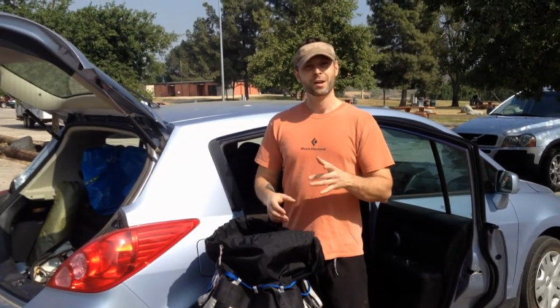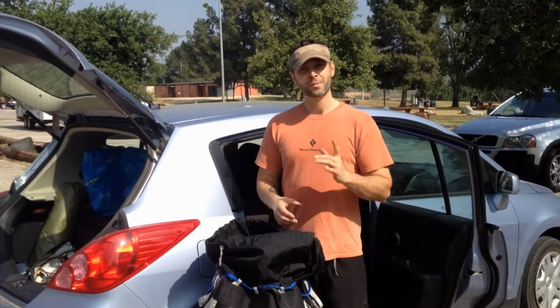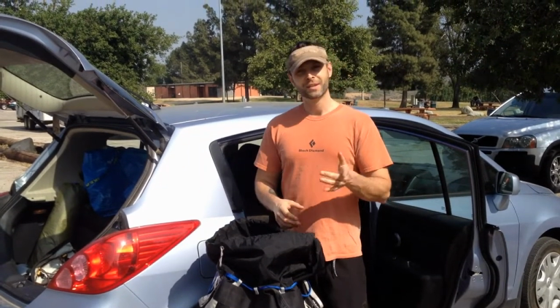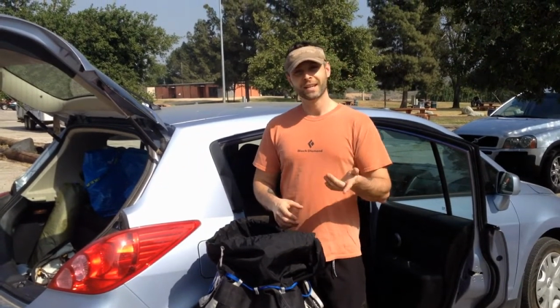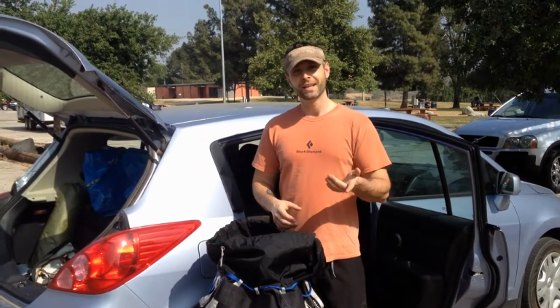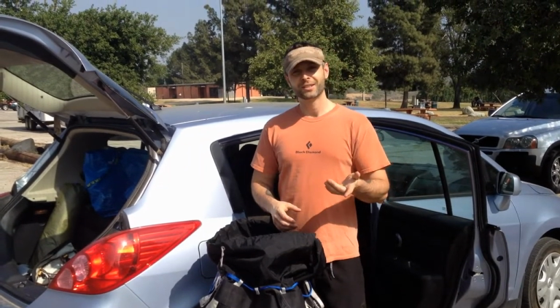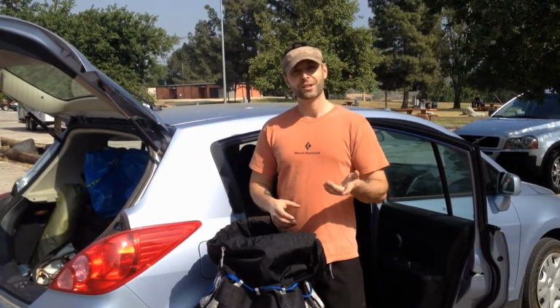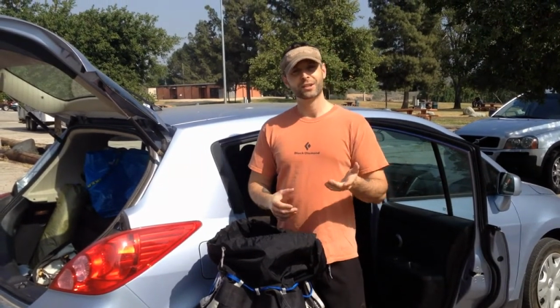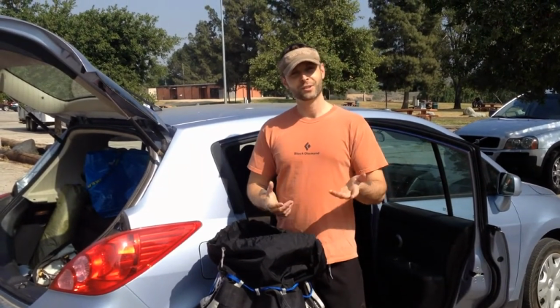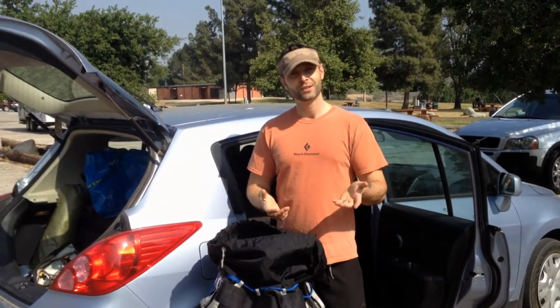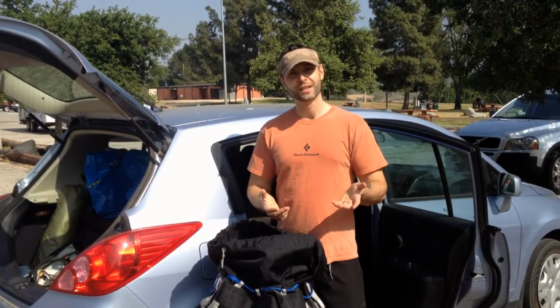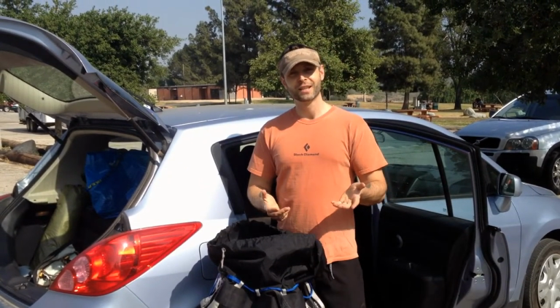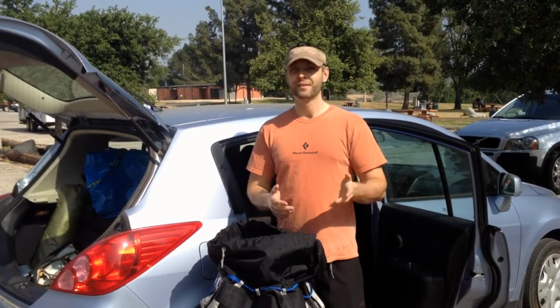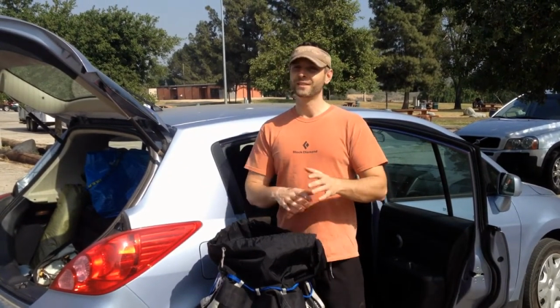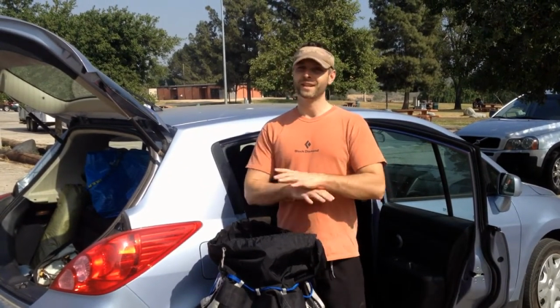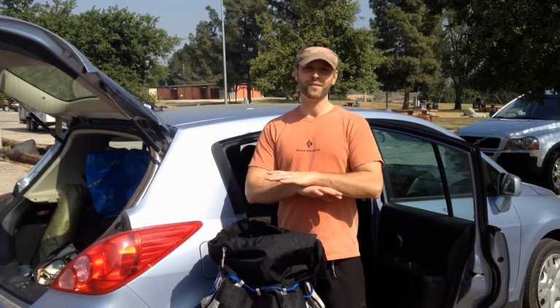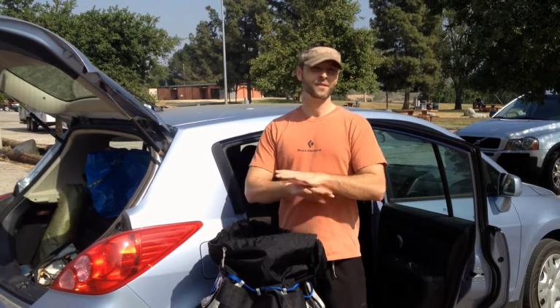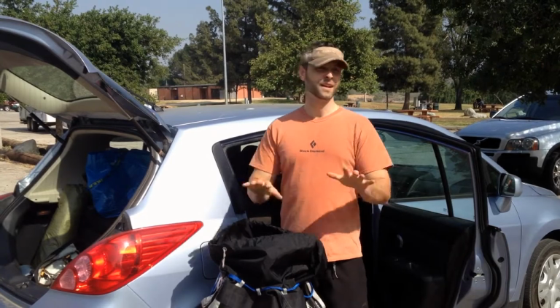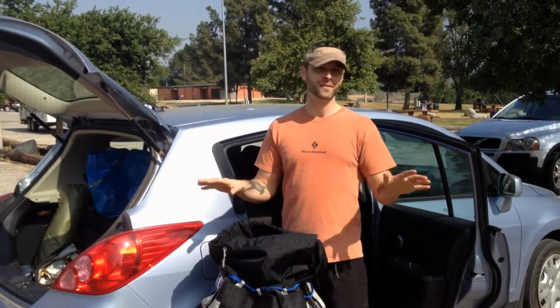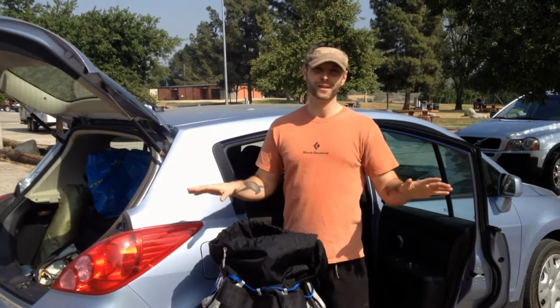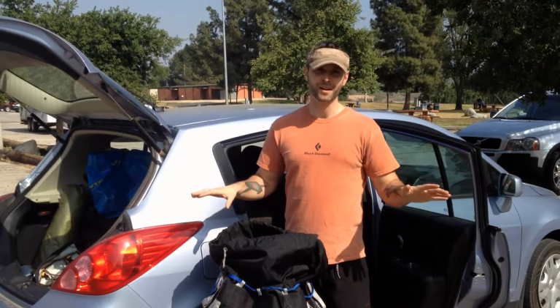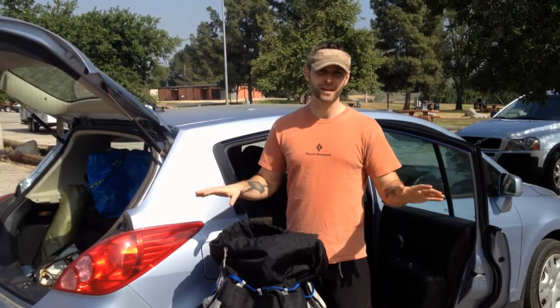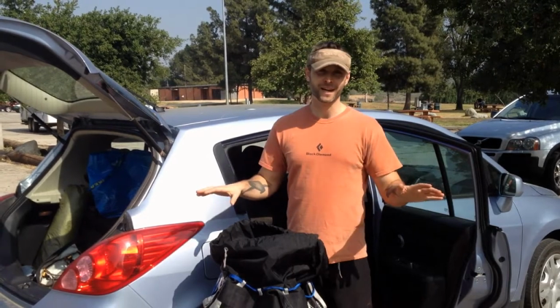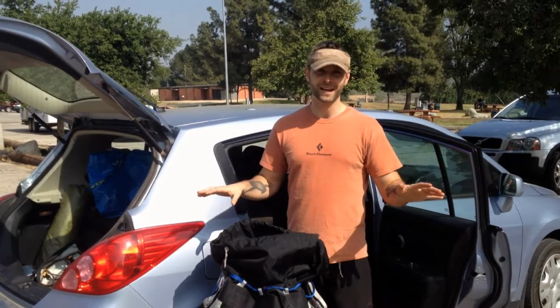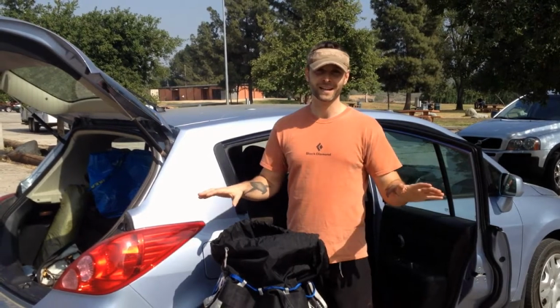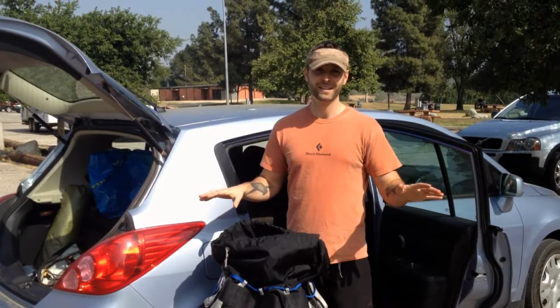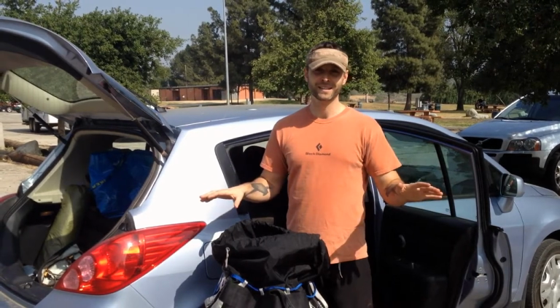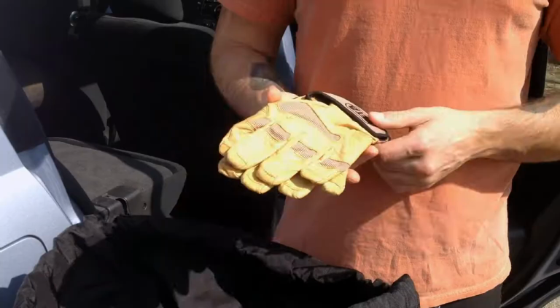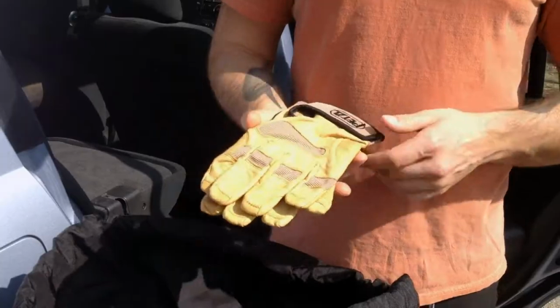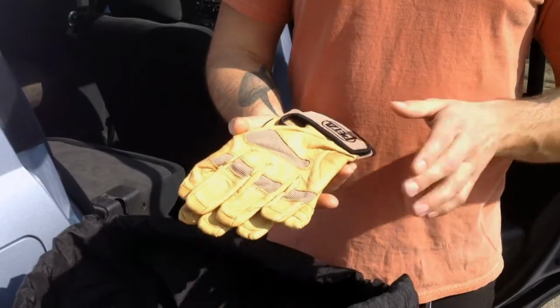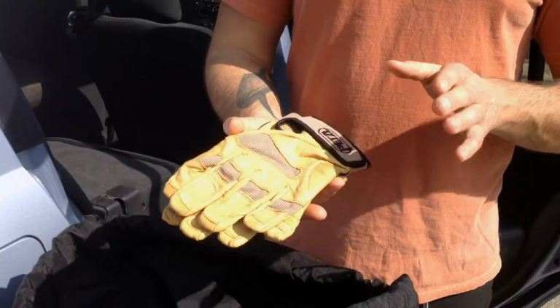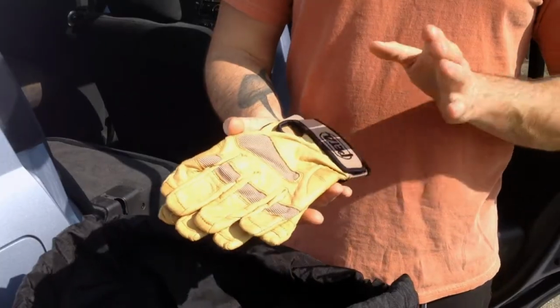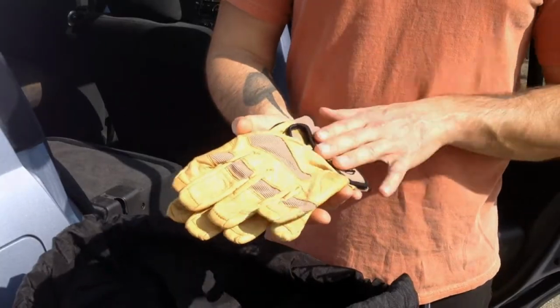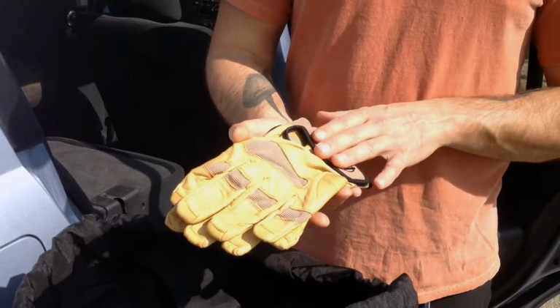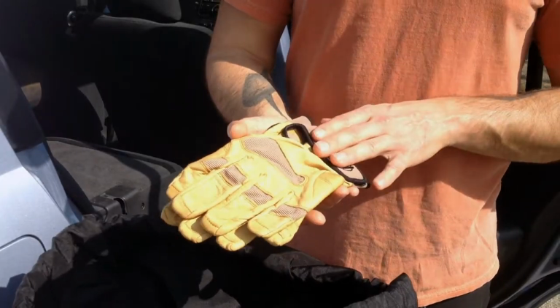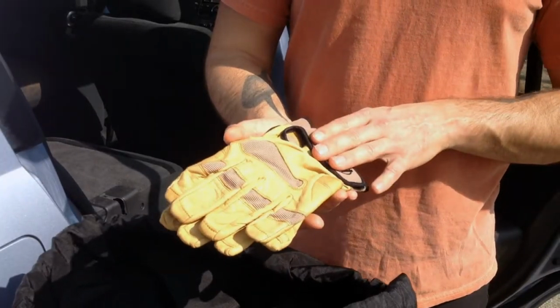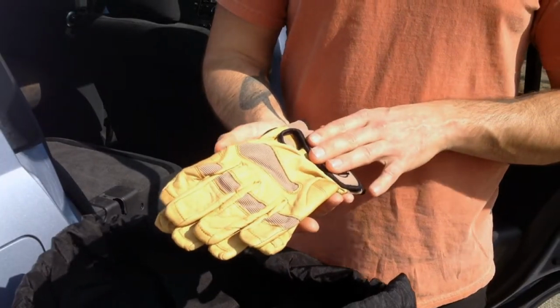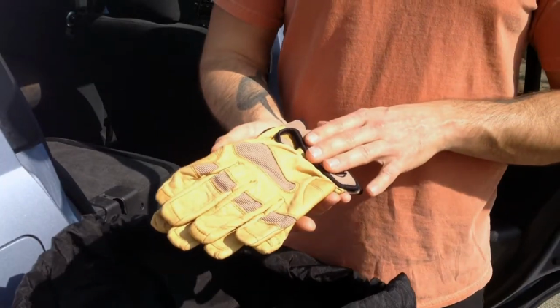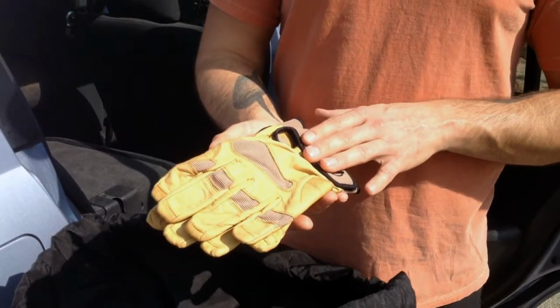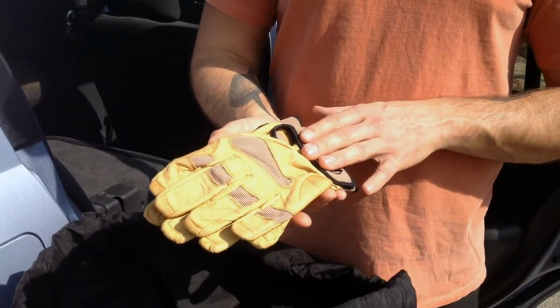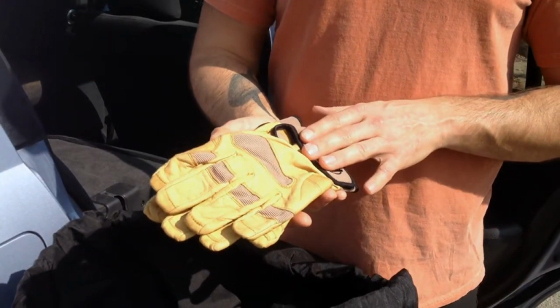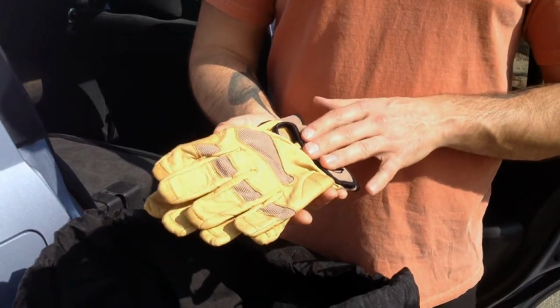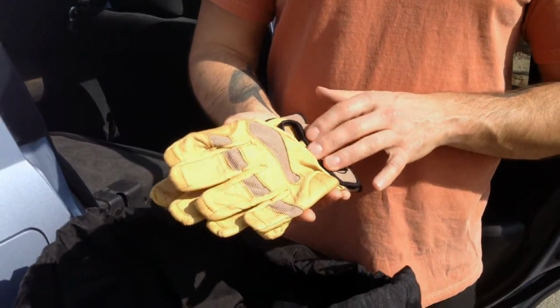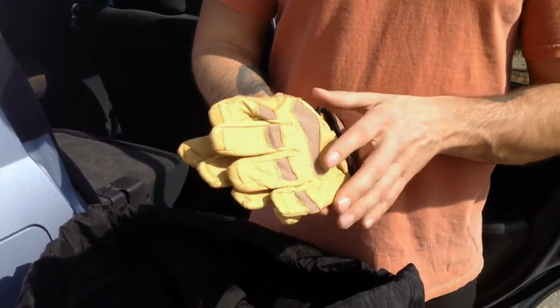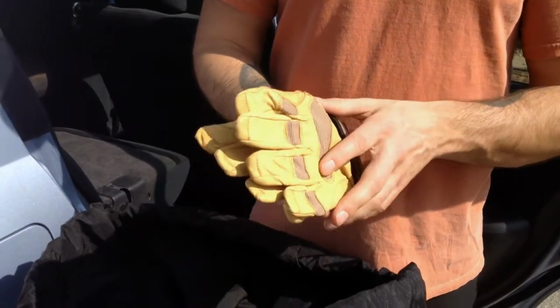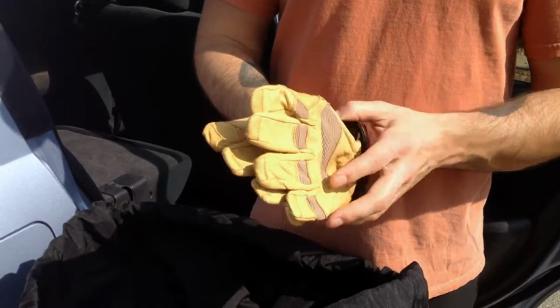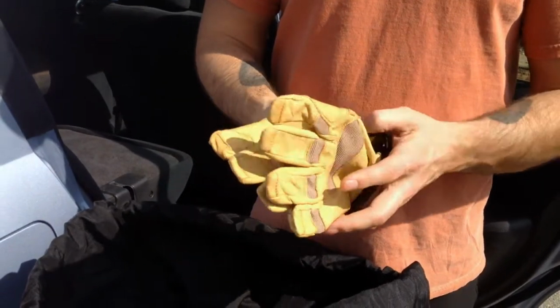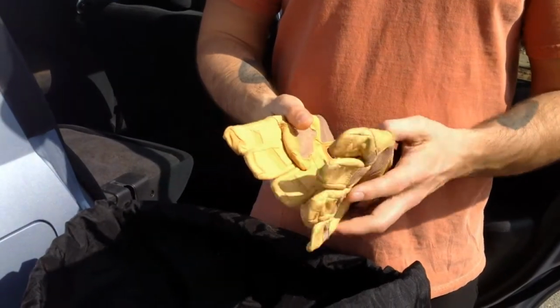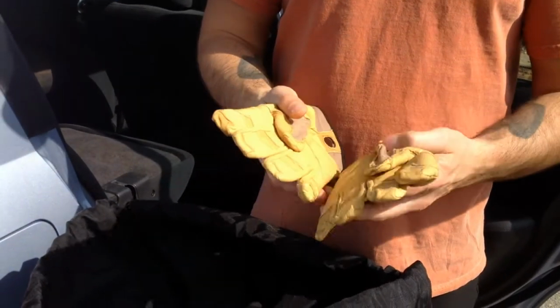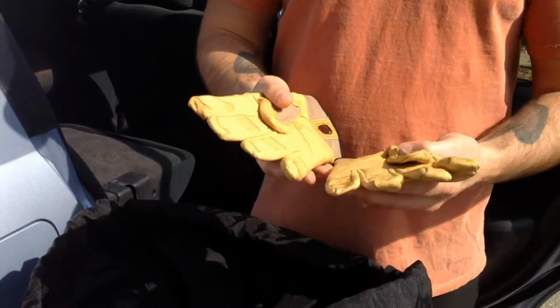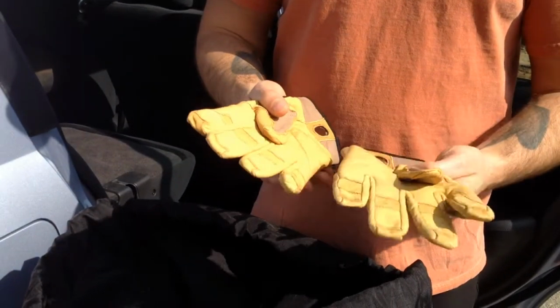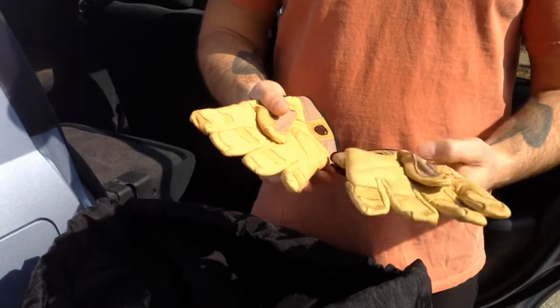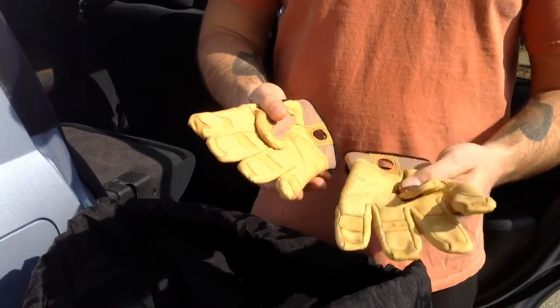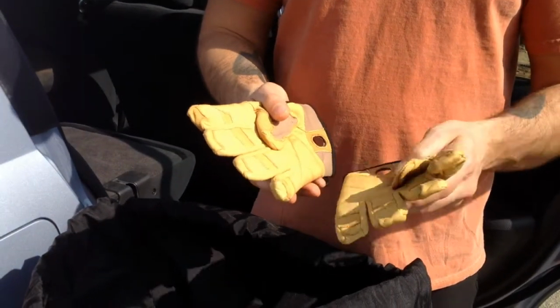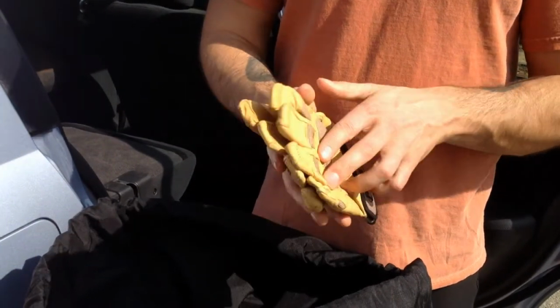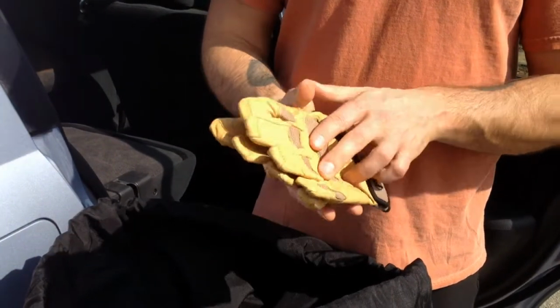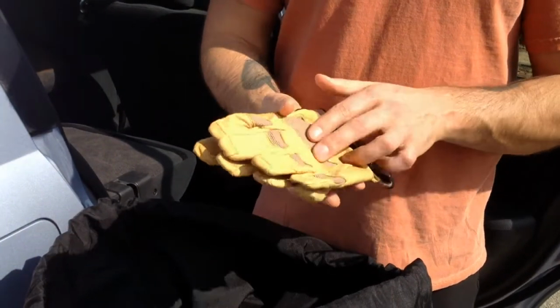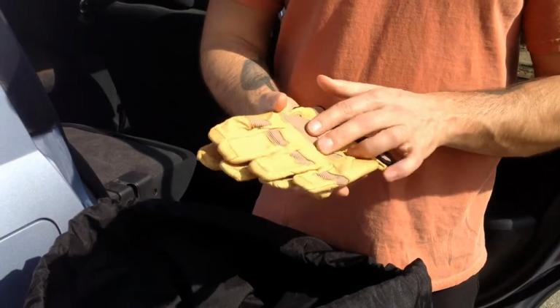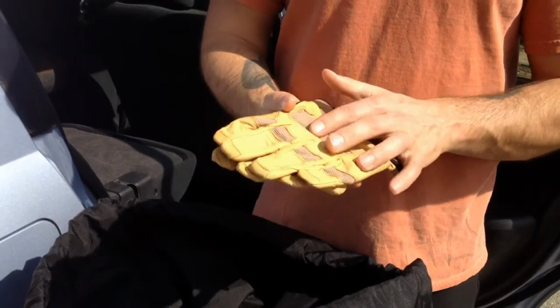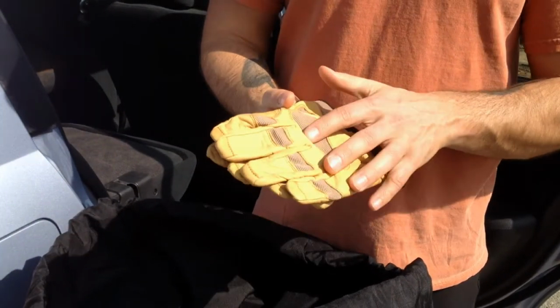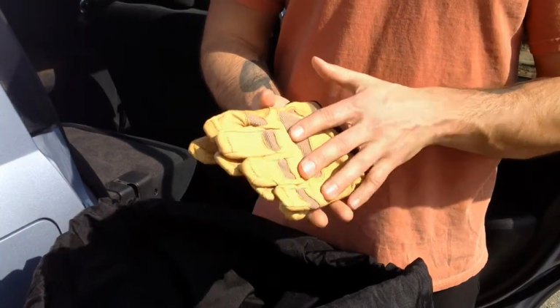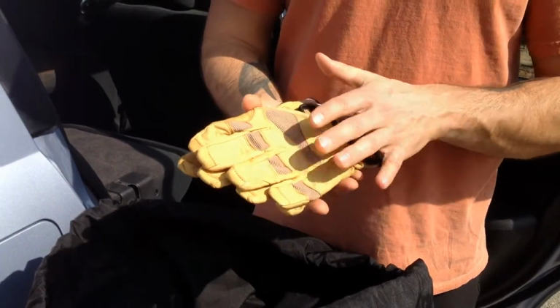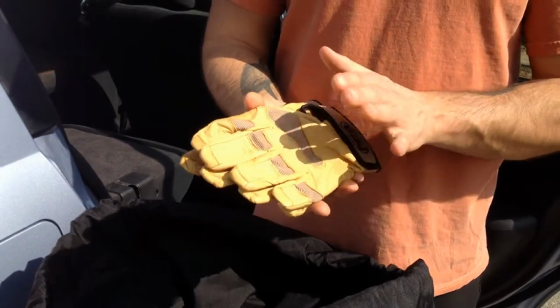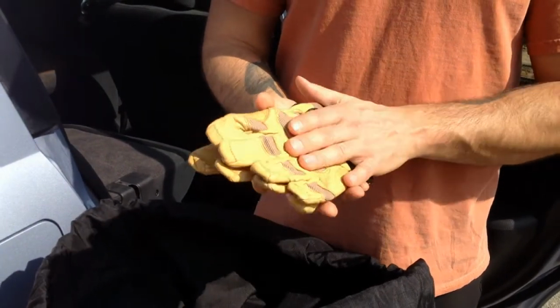But then I started using gloves and I've never gone back. So these are a pair of Petzl — these are the heavy gloves.